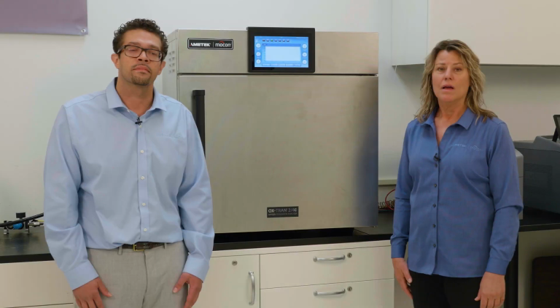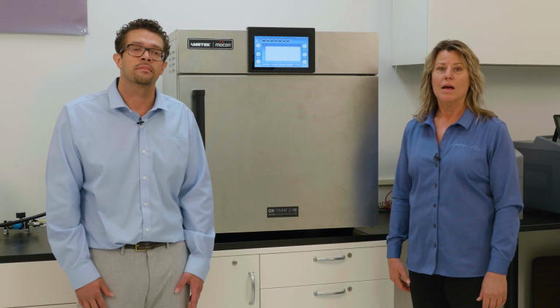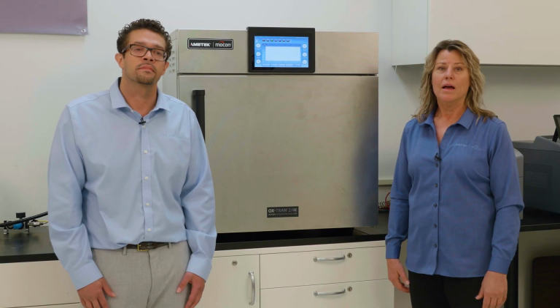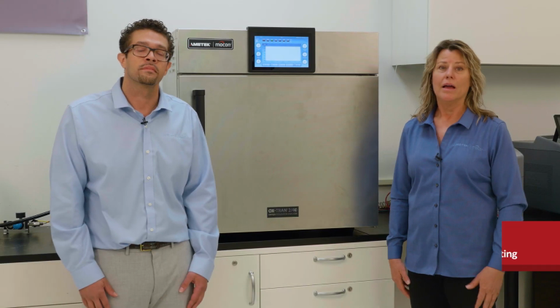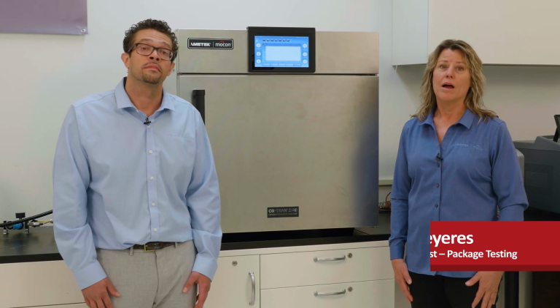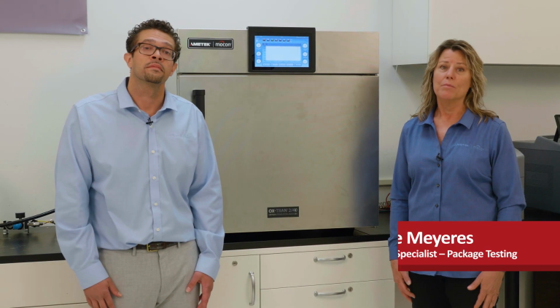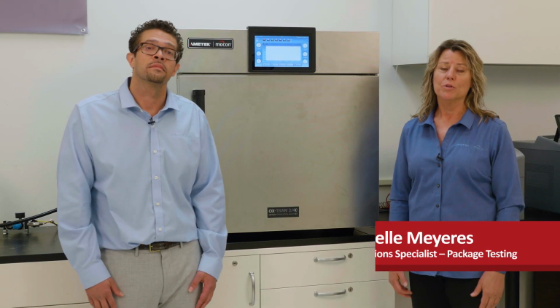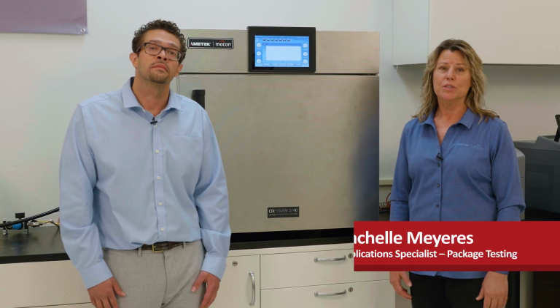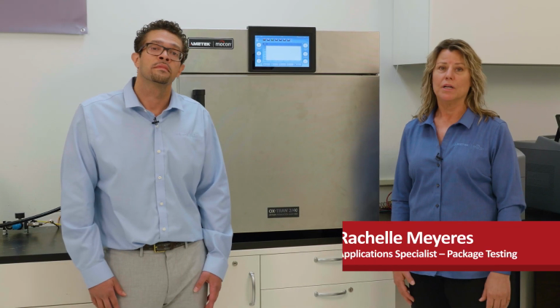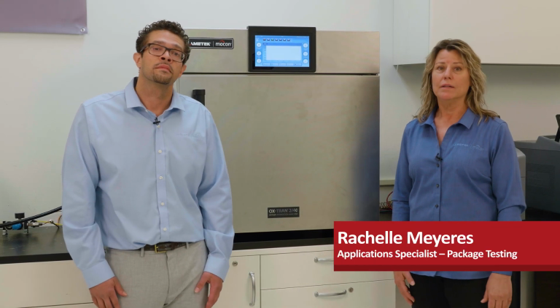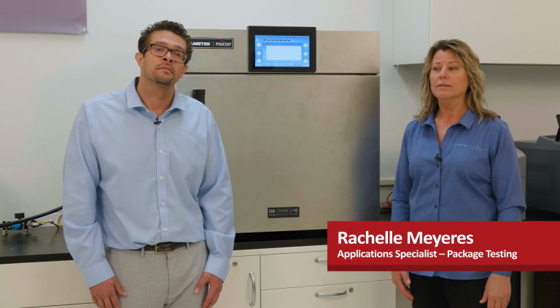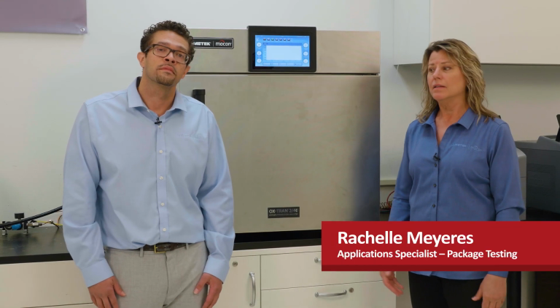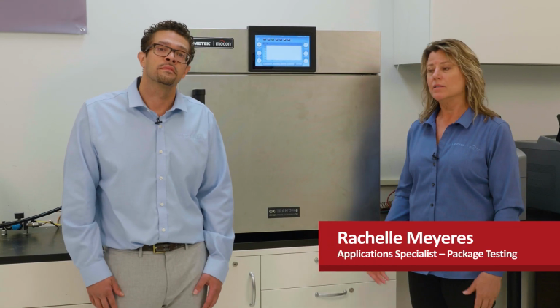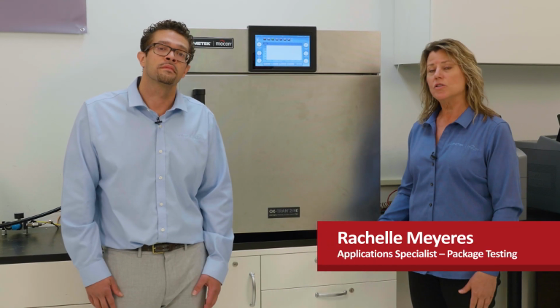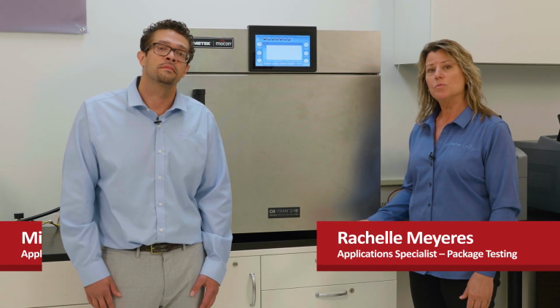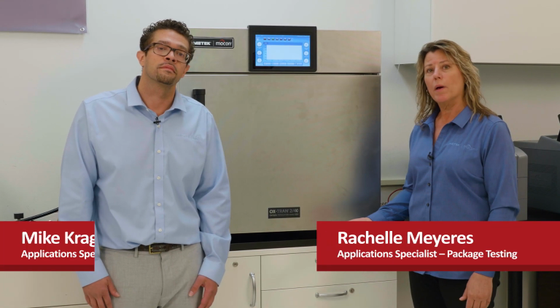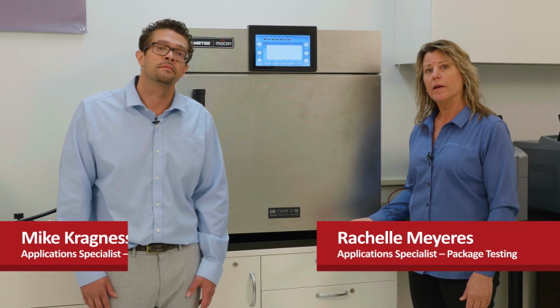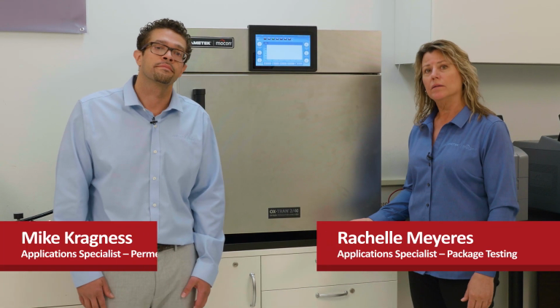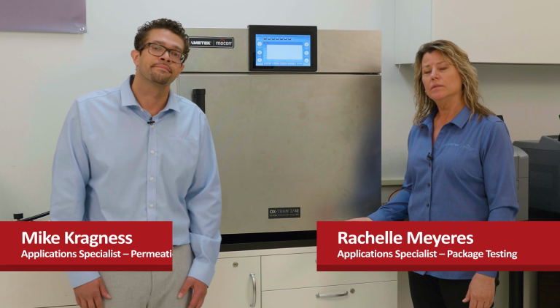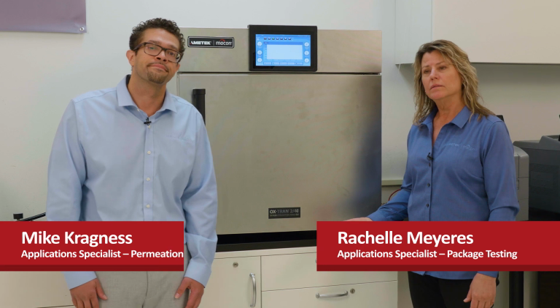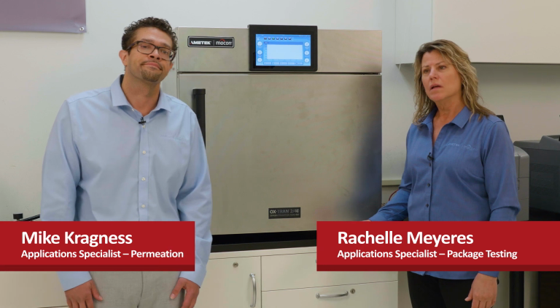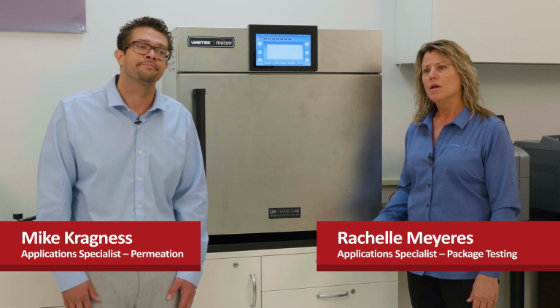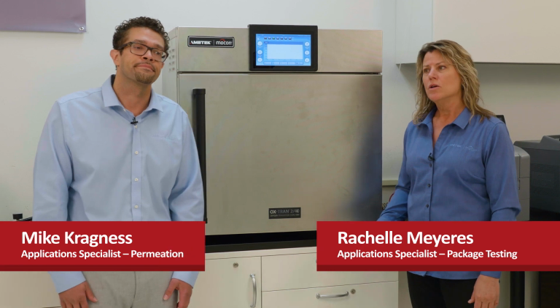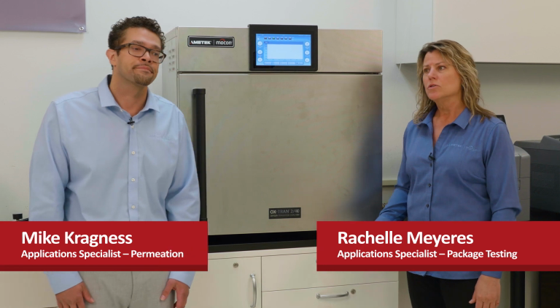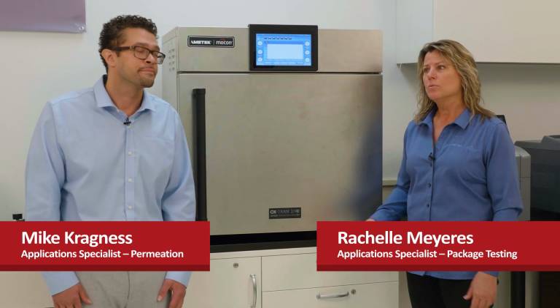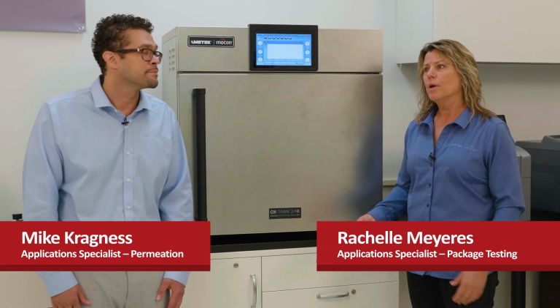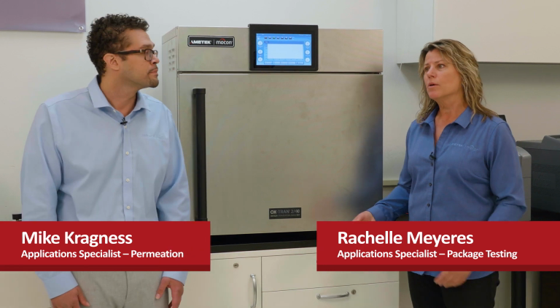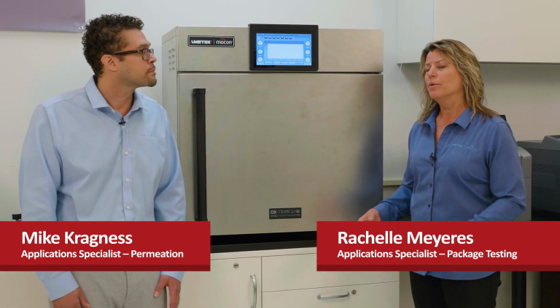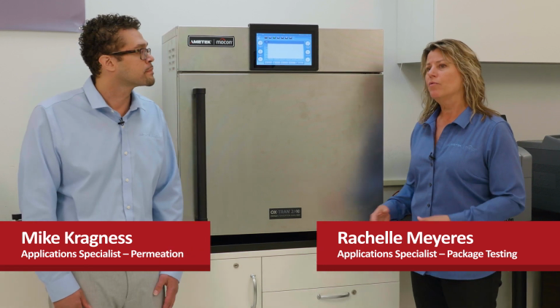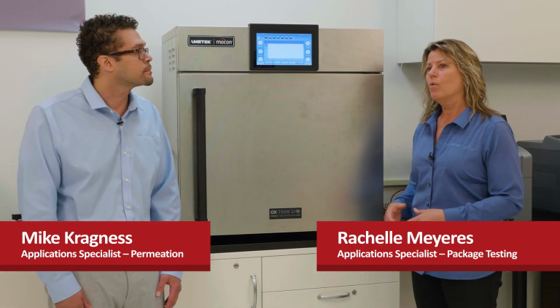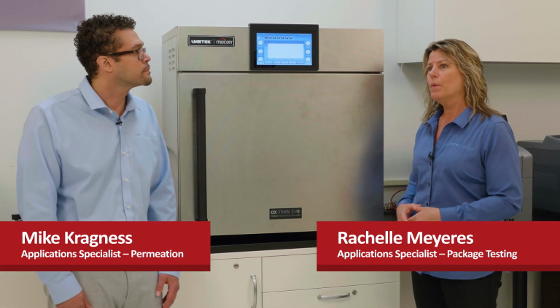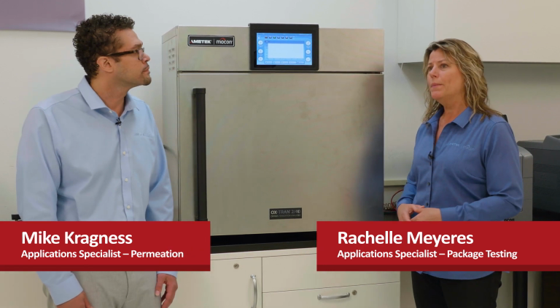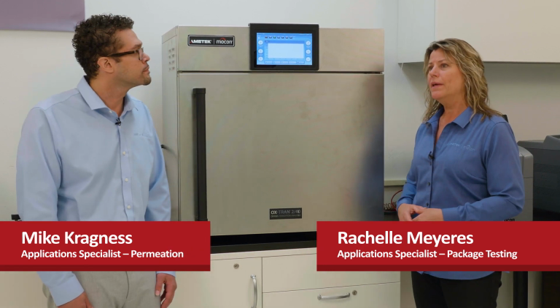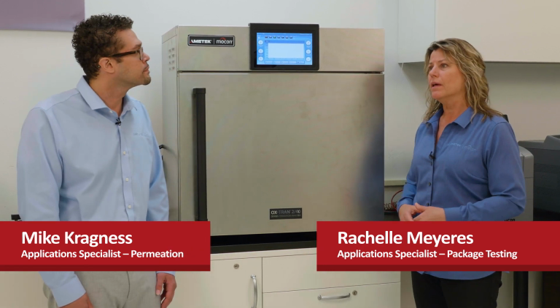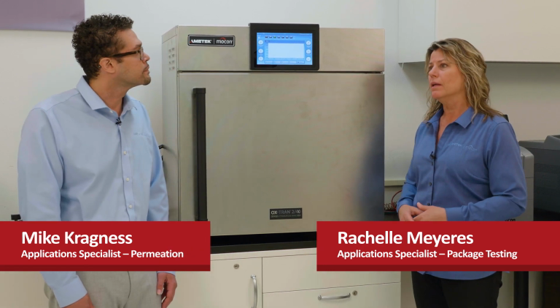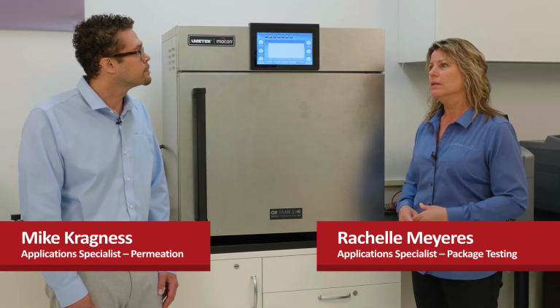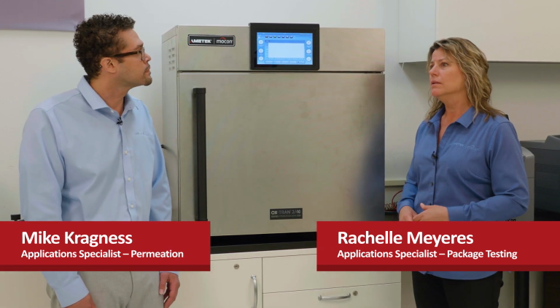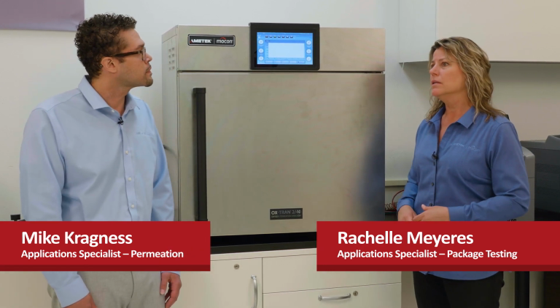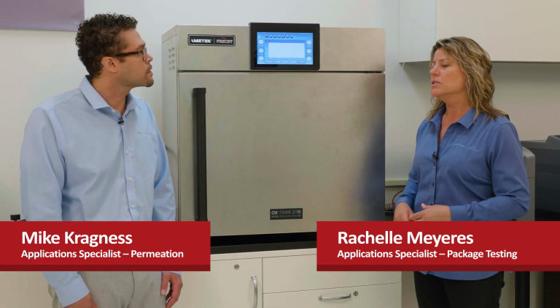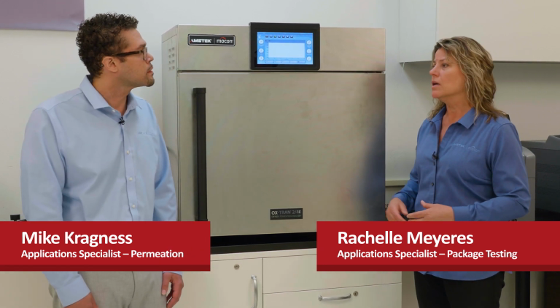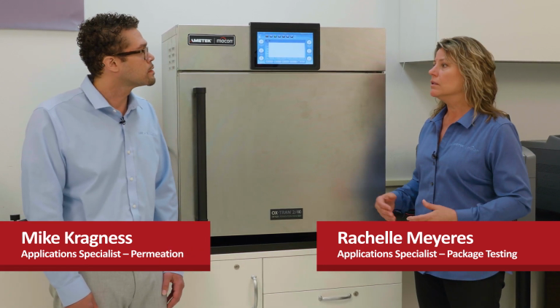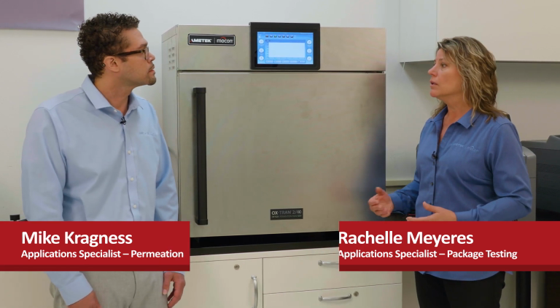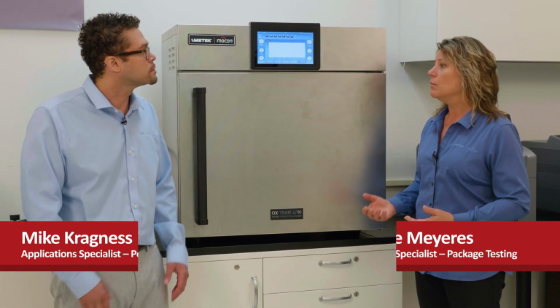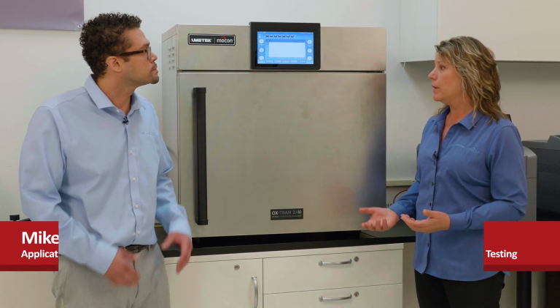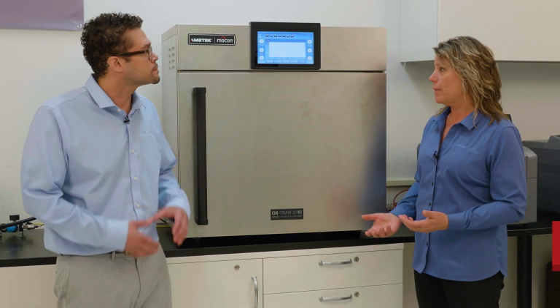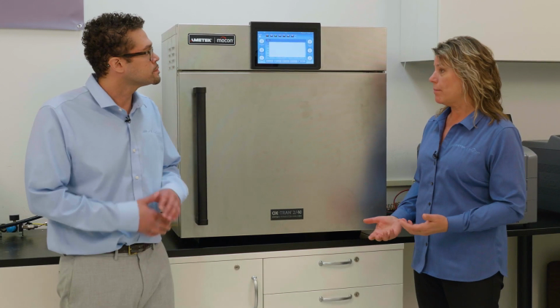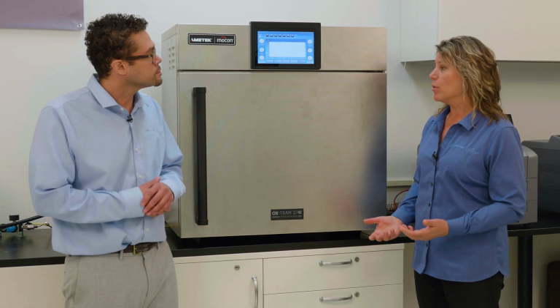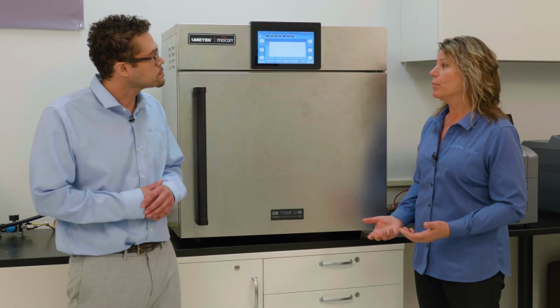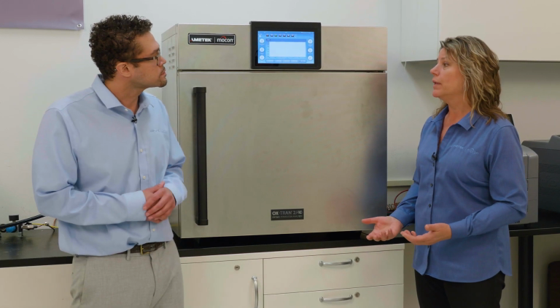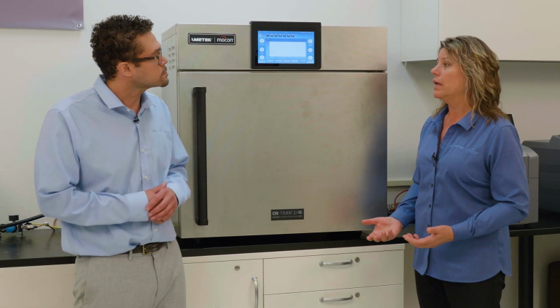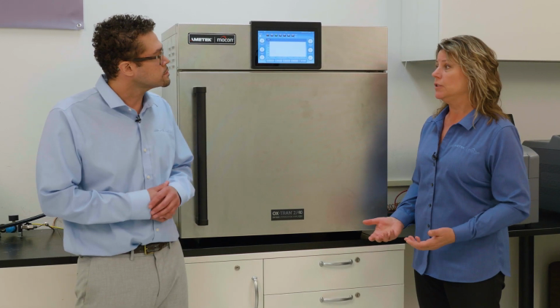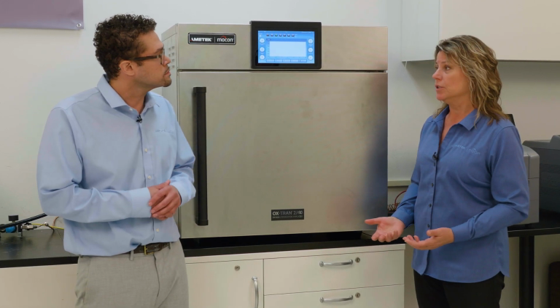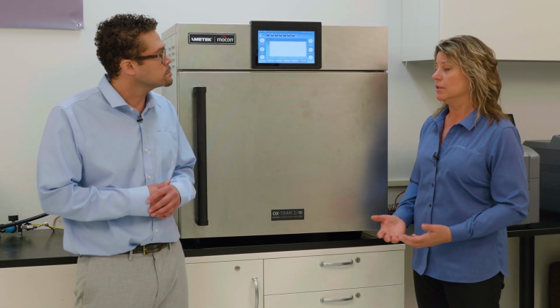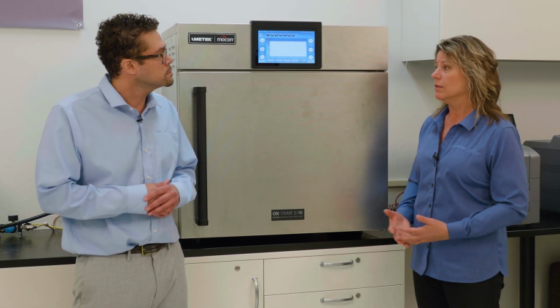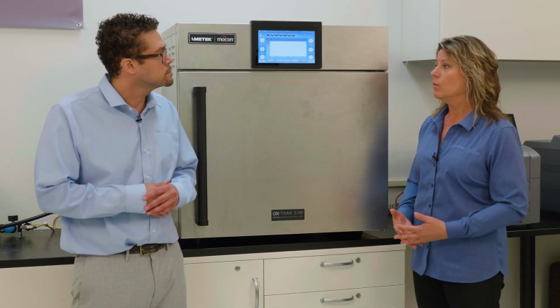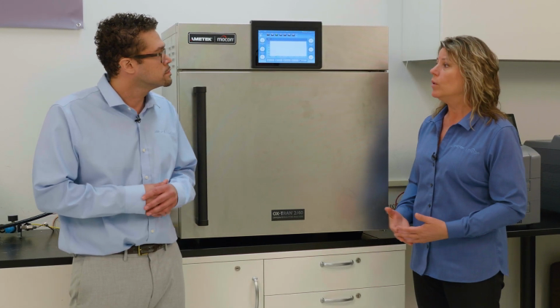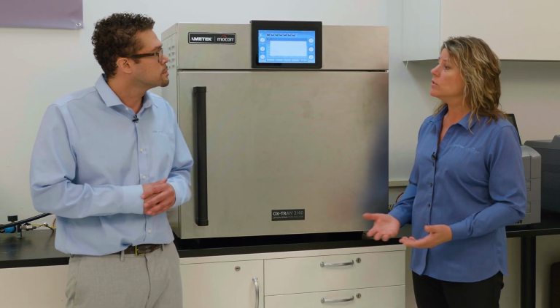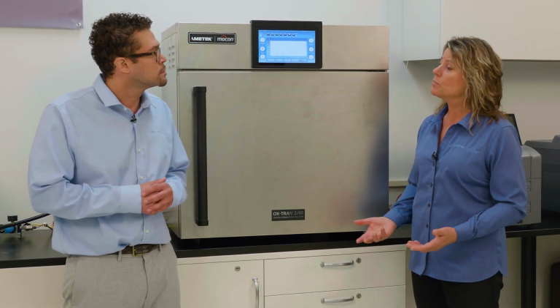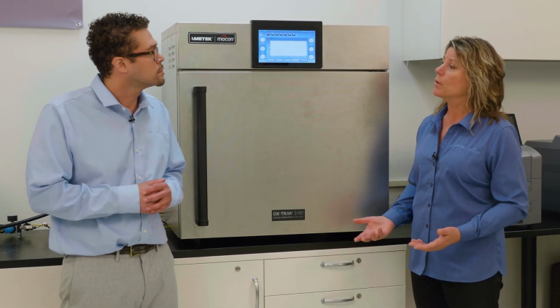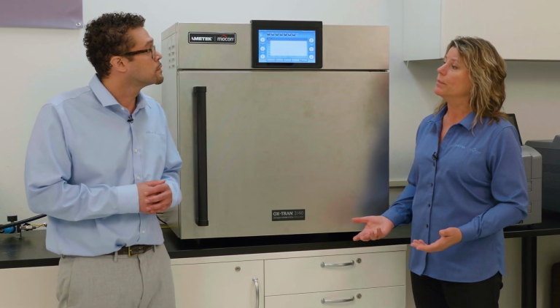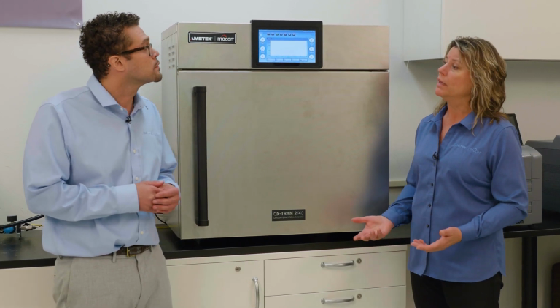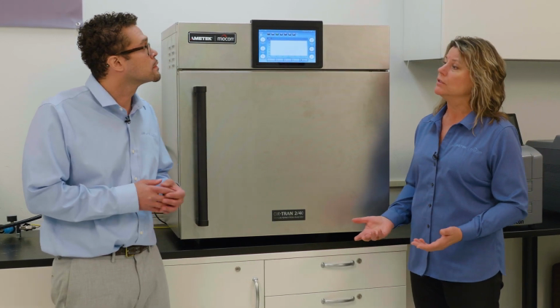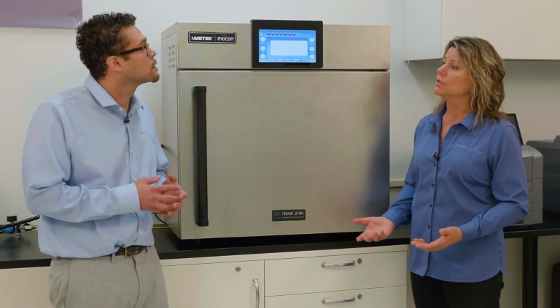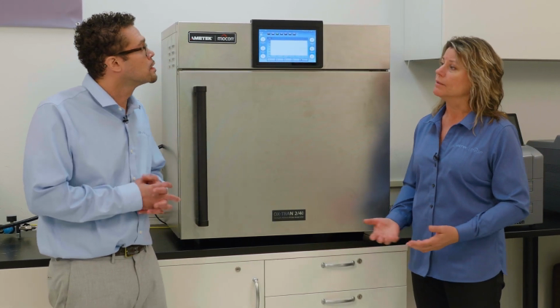Hi, I'm Rochelle and this is Michael. So Michael, before we begin, let's talk a little bit about permeation. What is permeation?